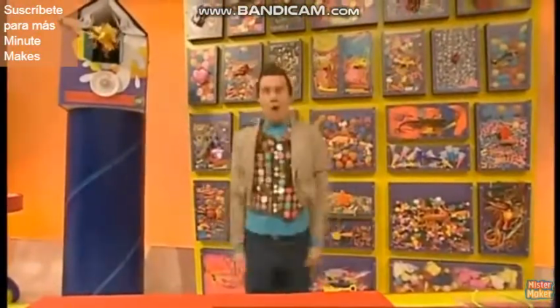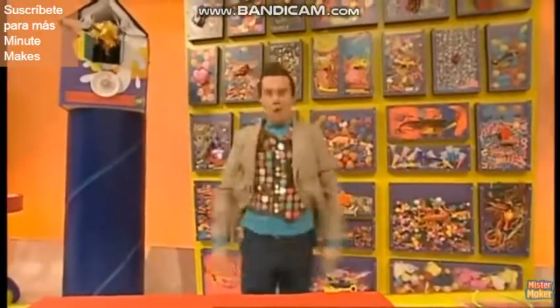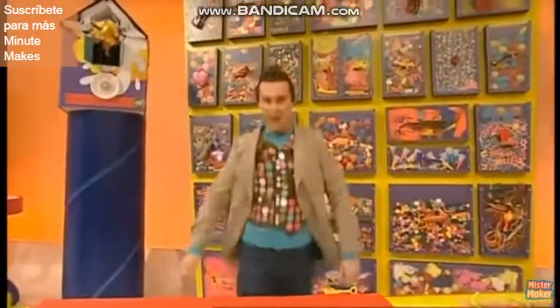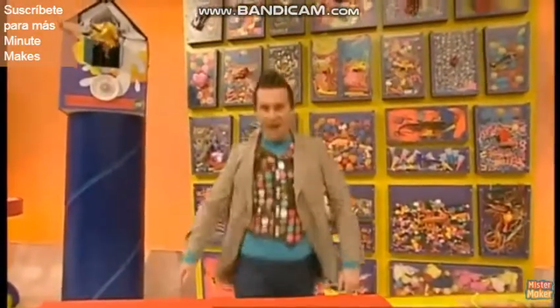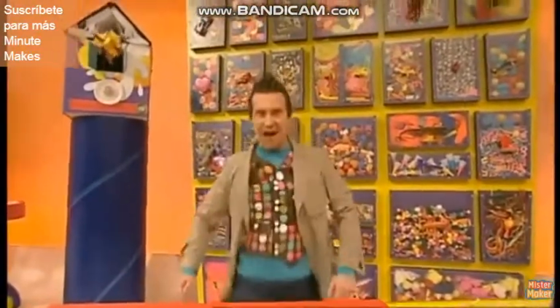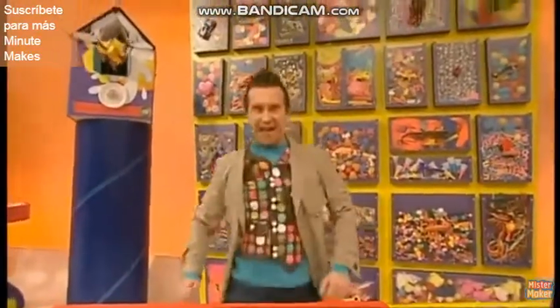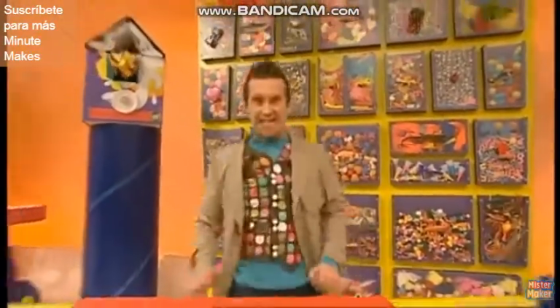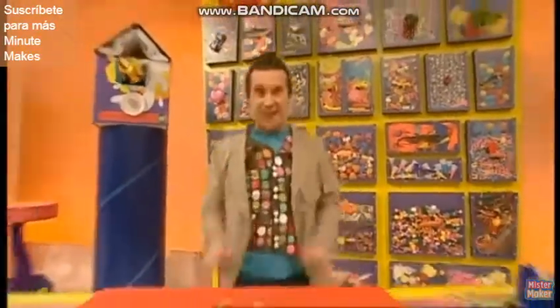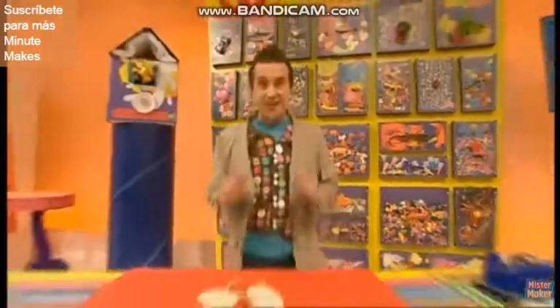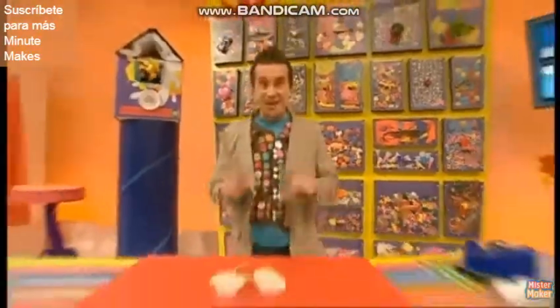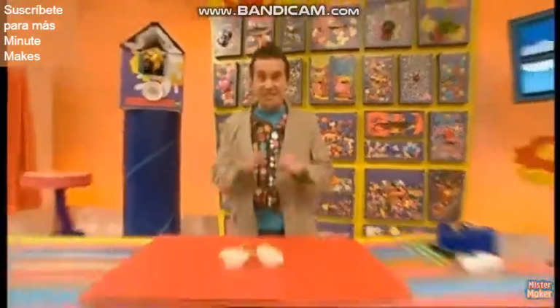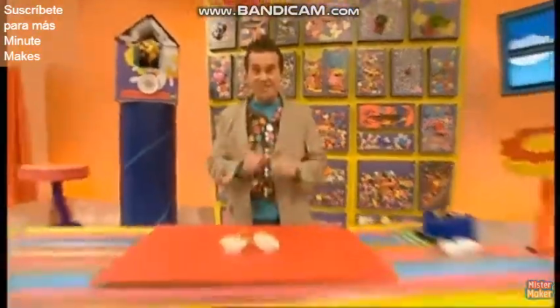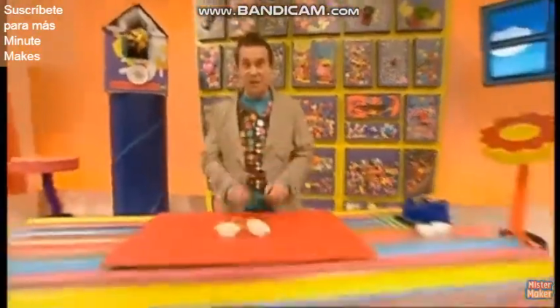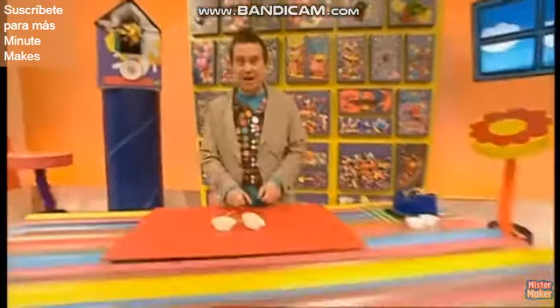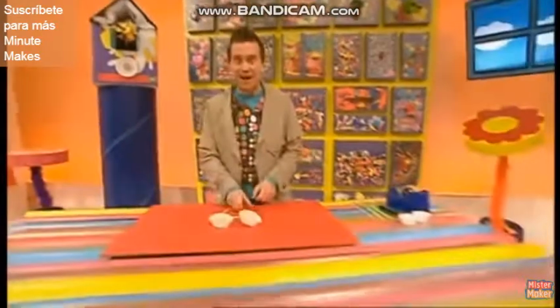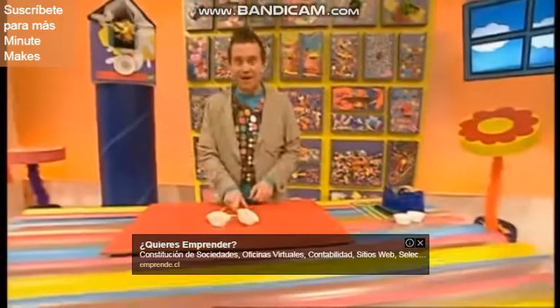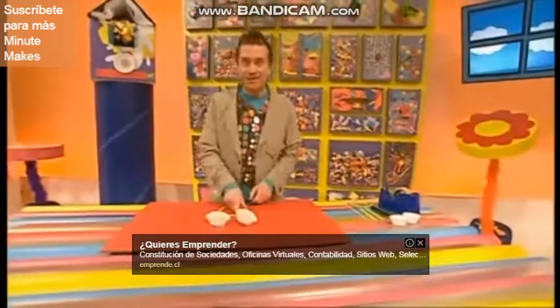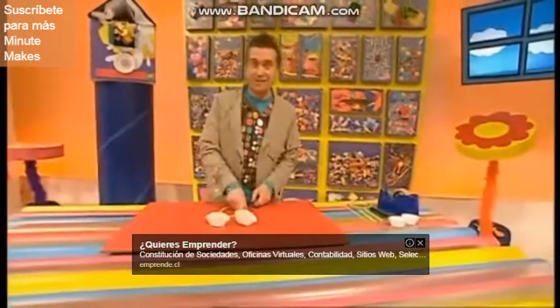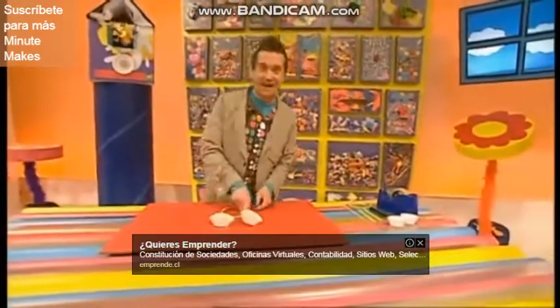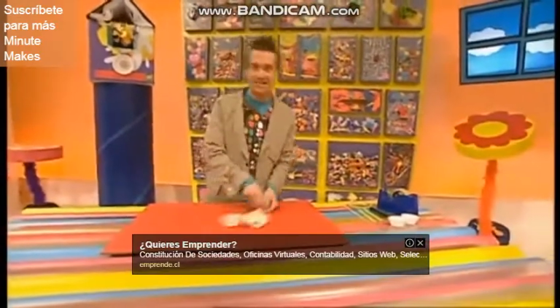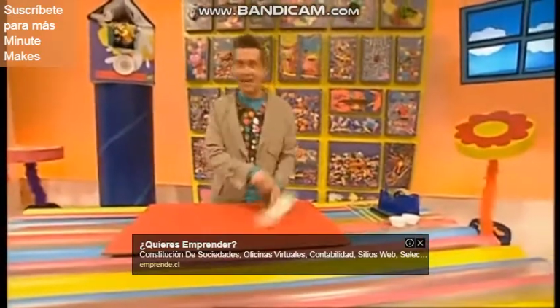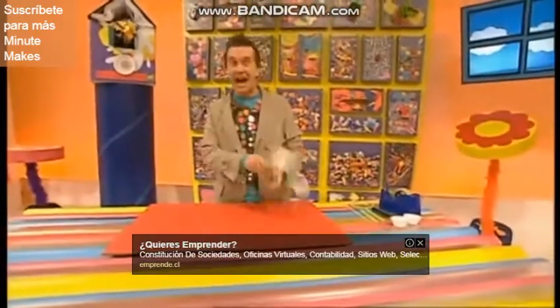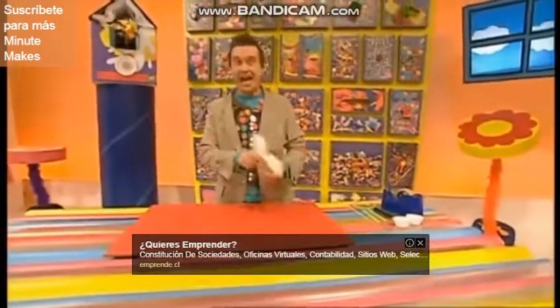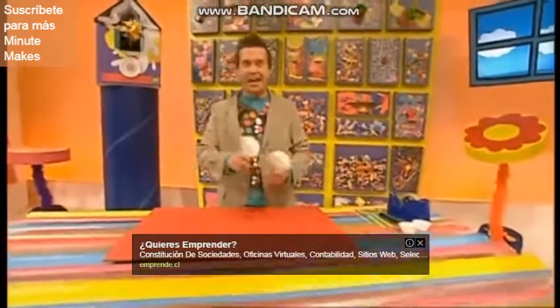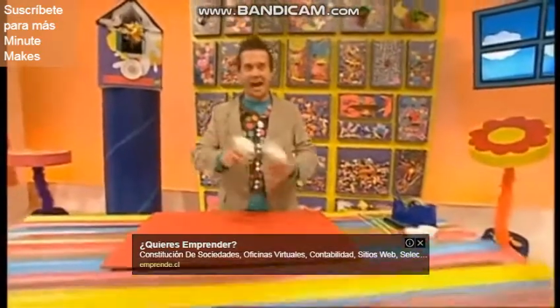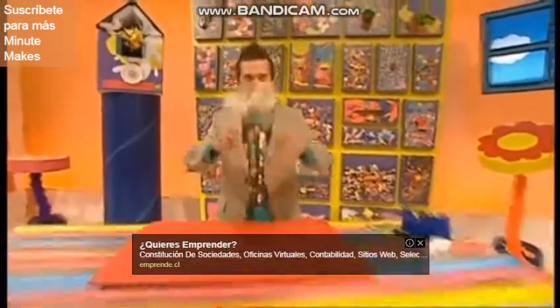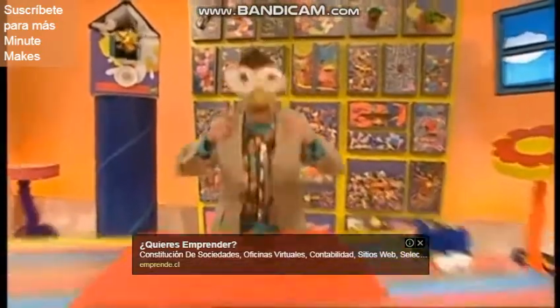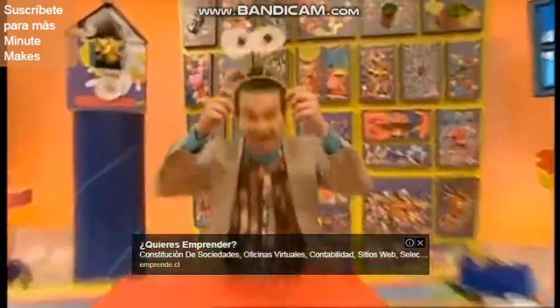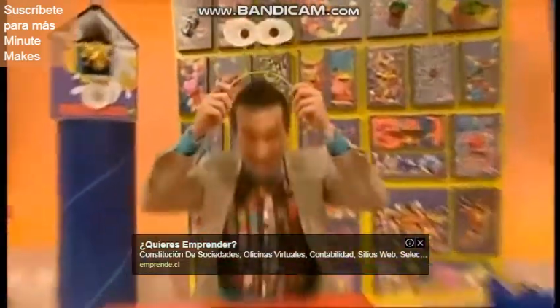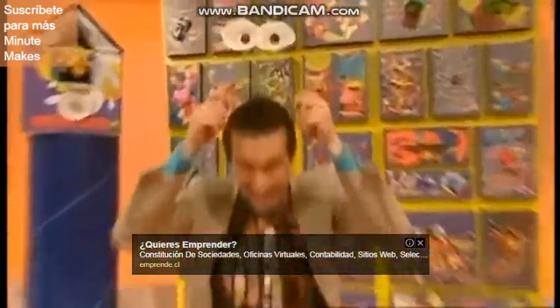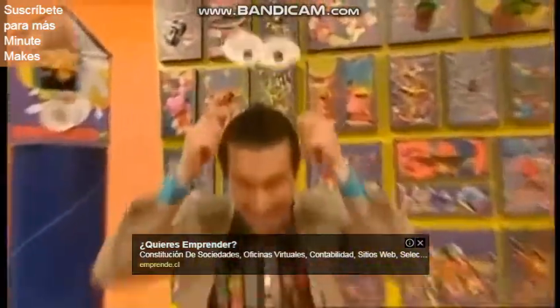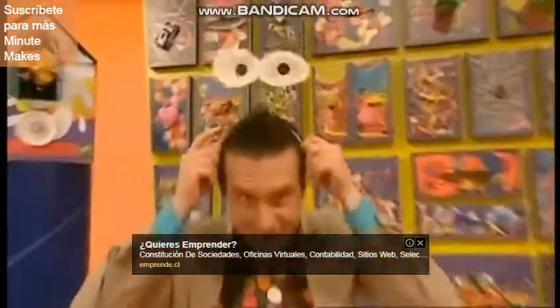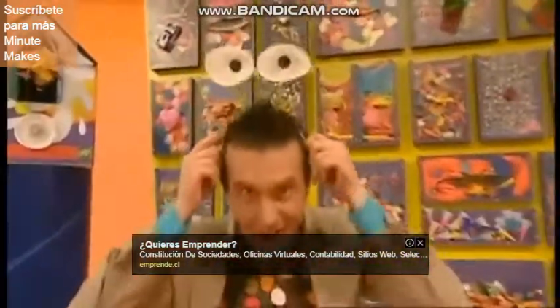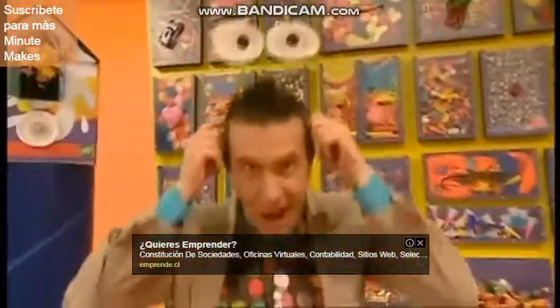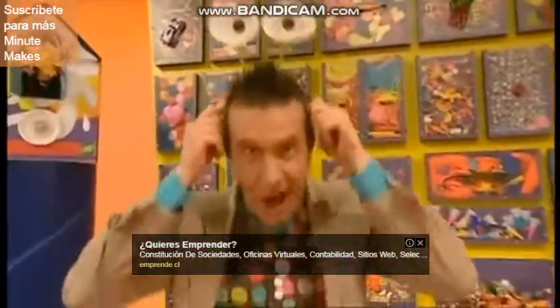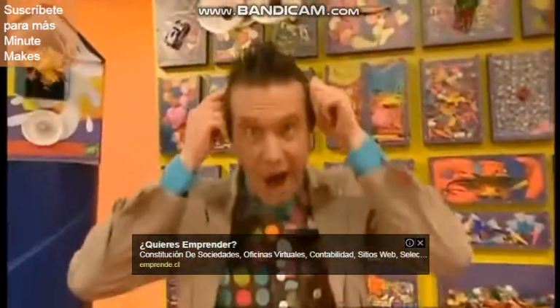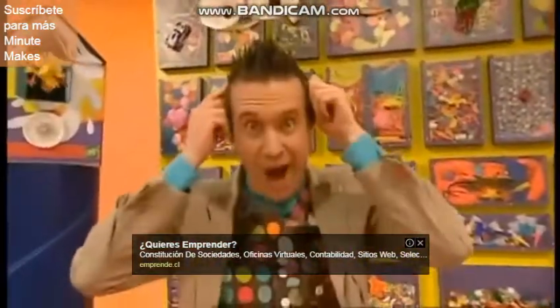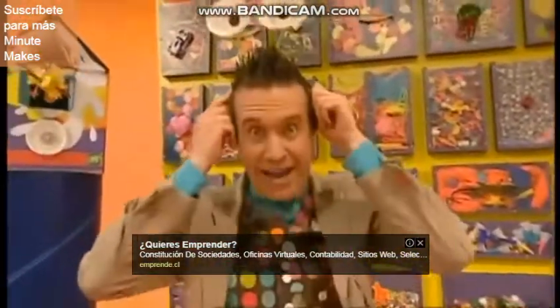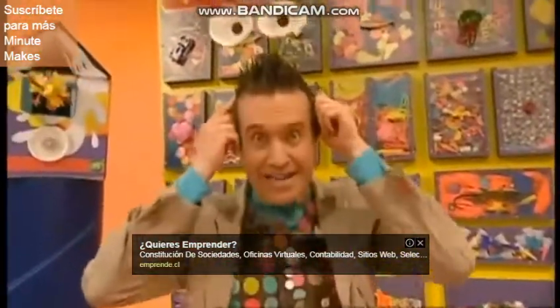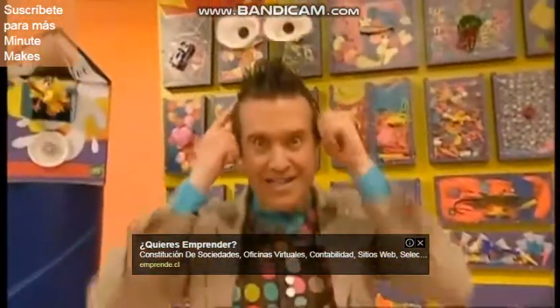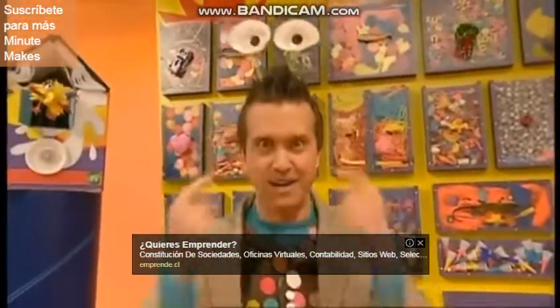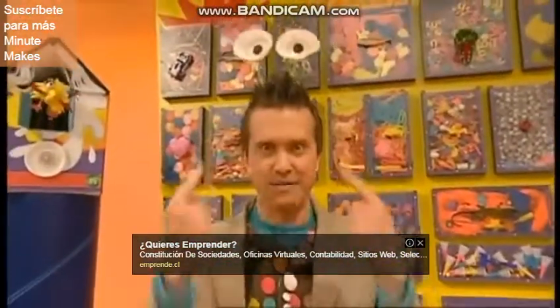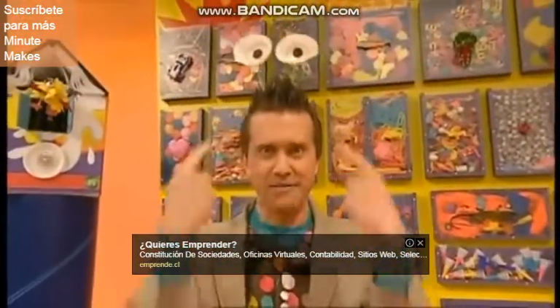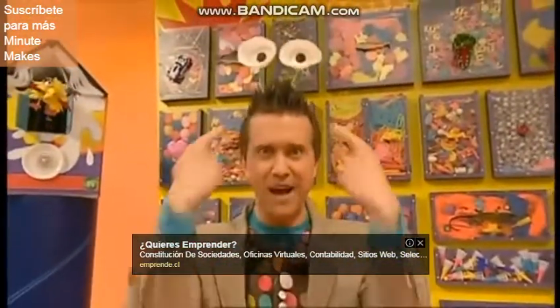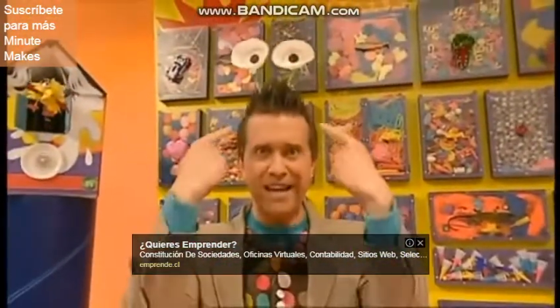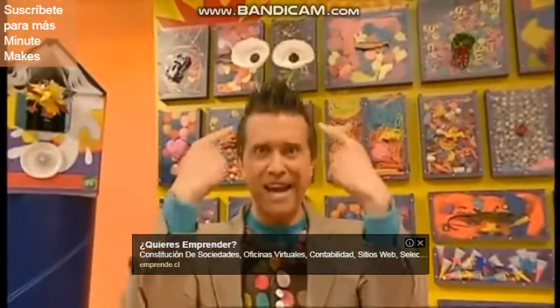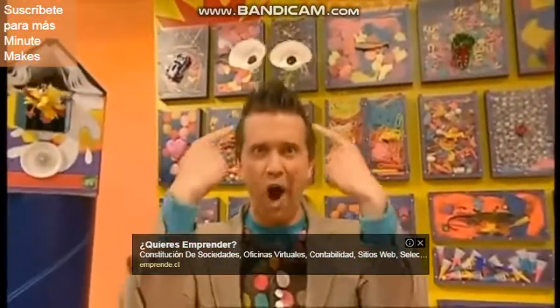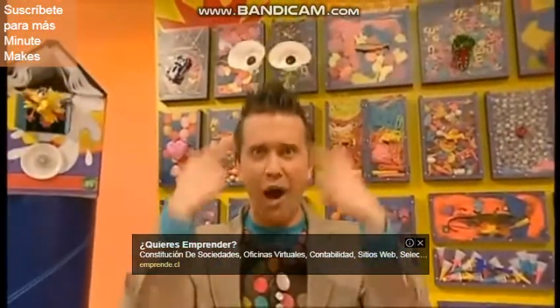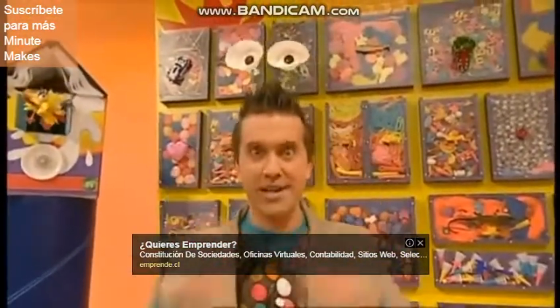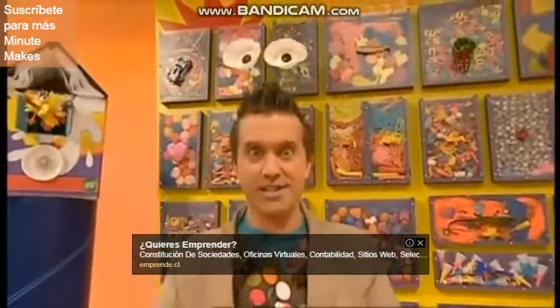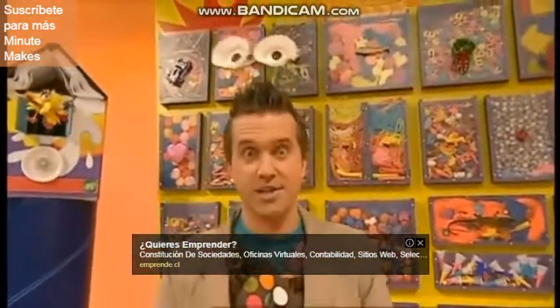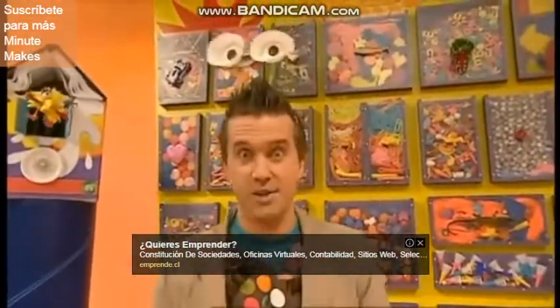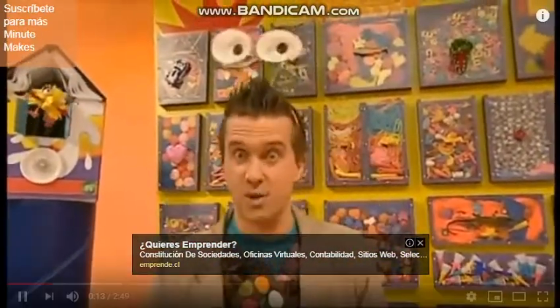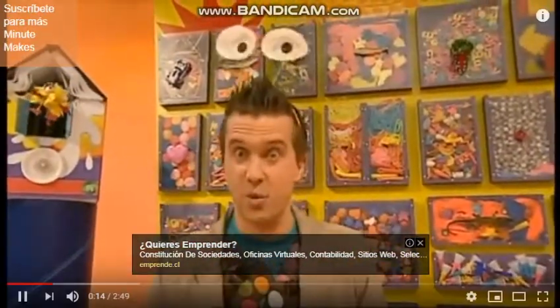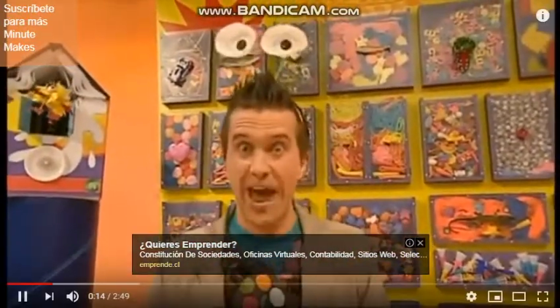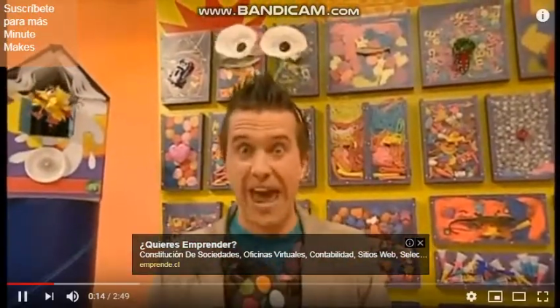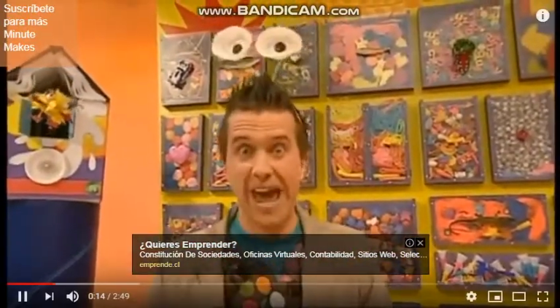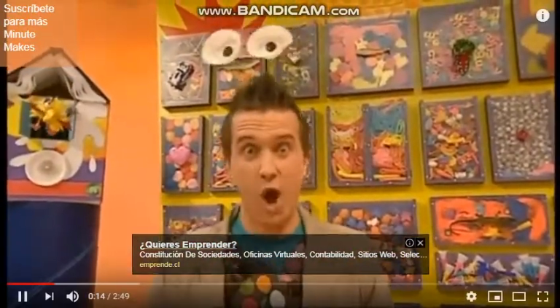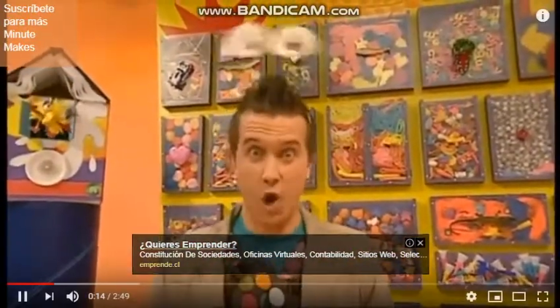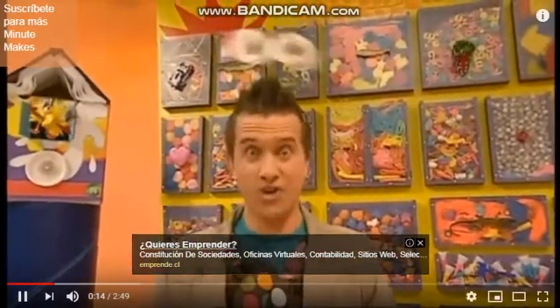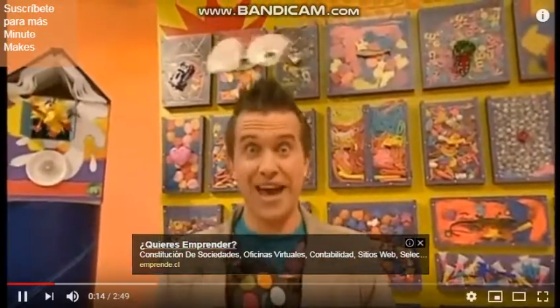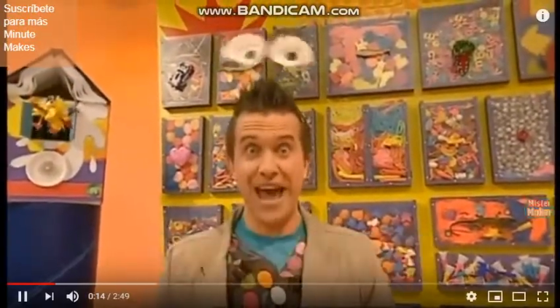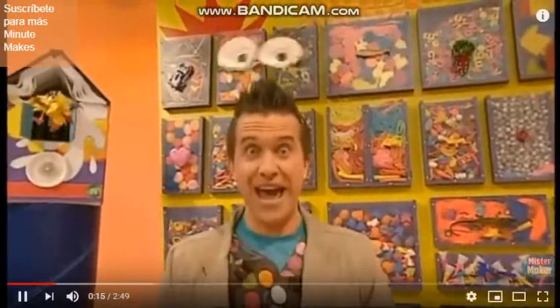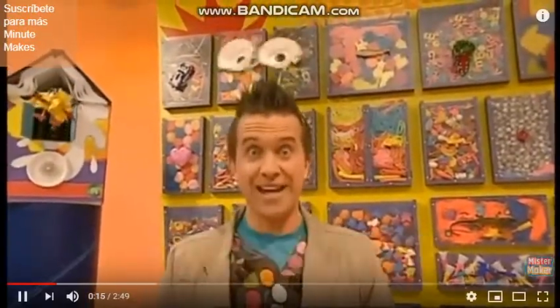Right, this is what we're going to make today. Alien eyes — funny eyes you can wear on your head.